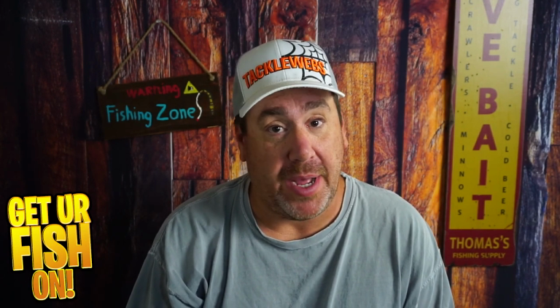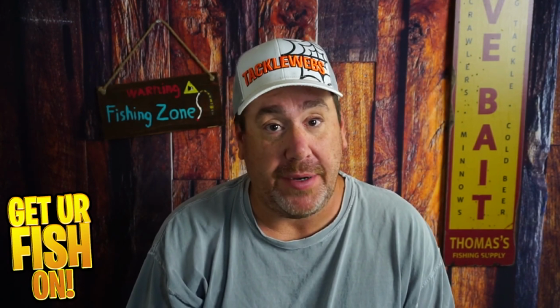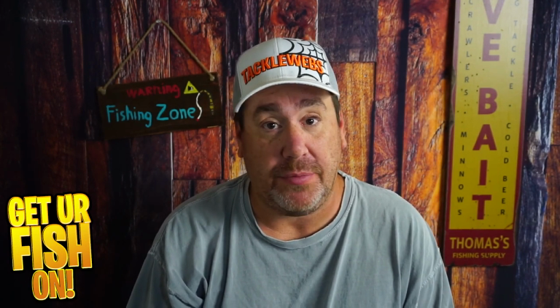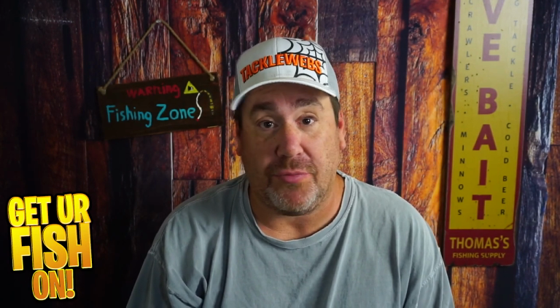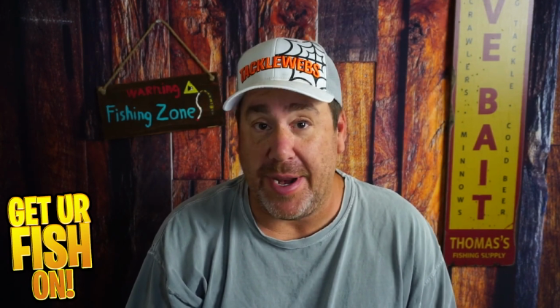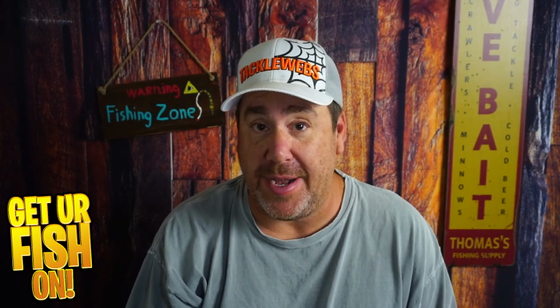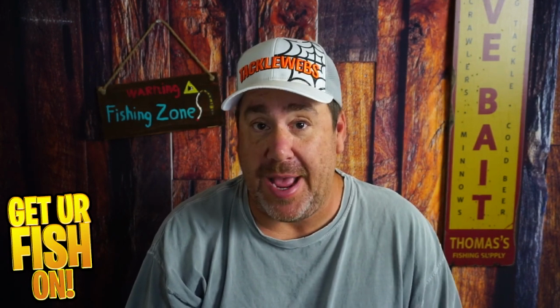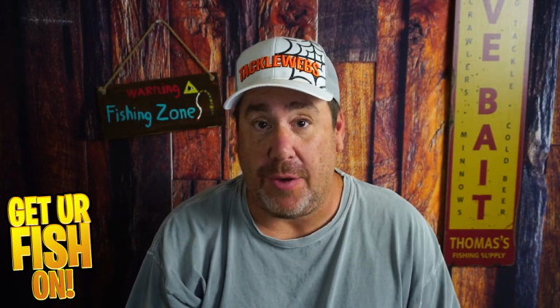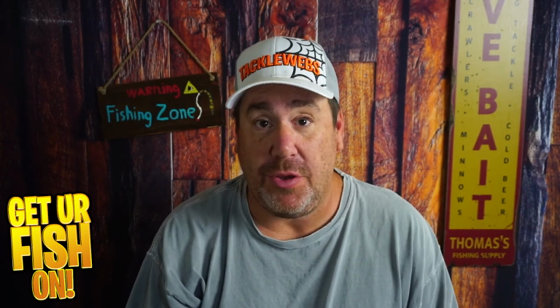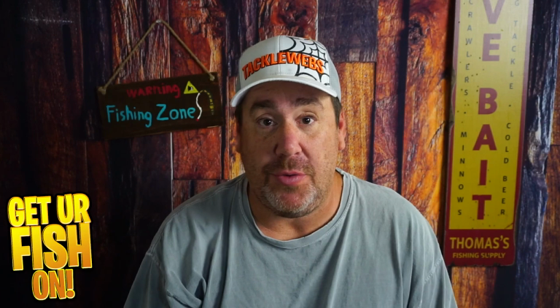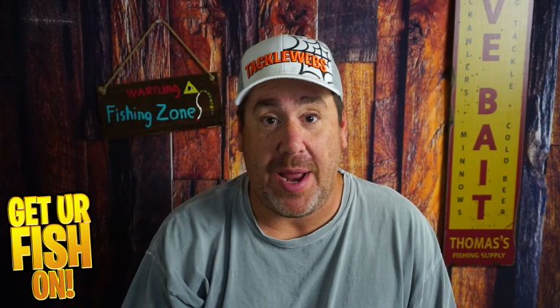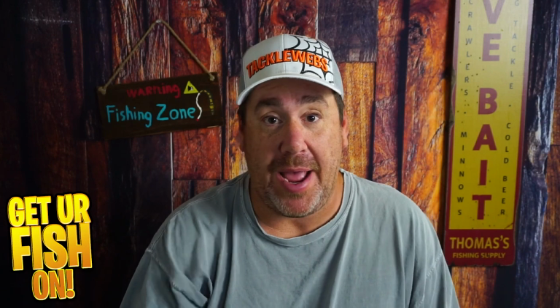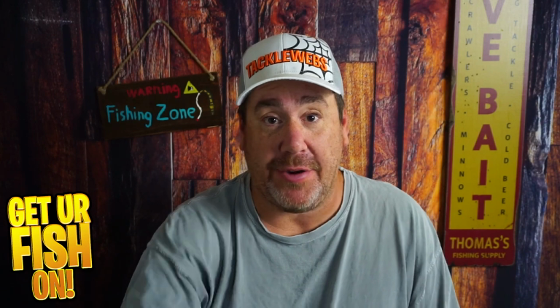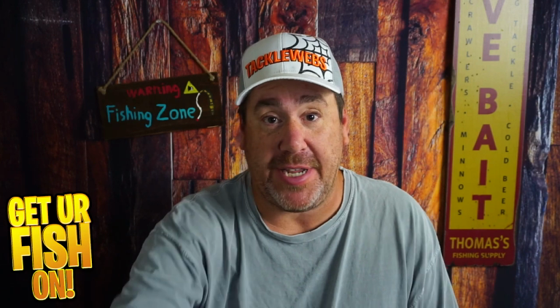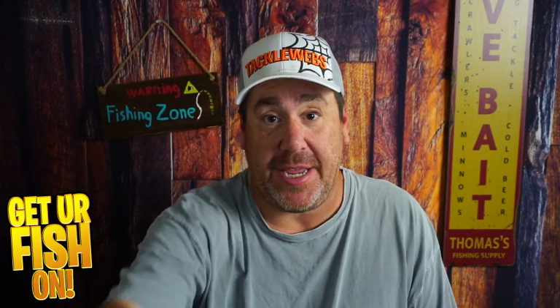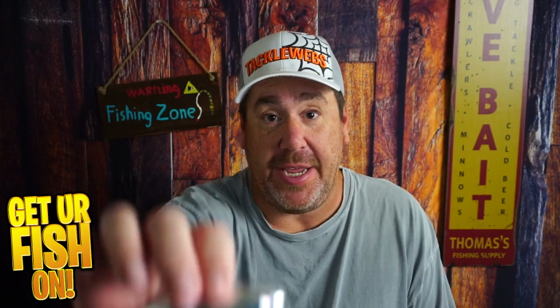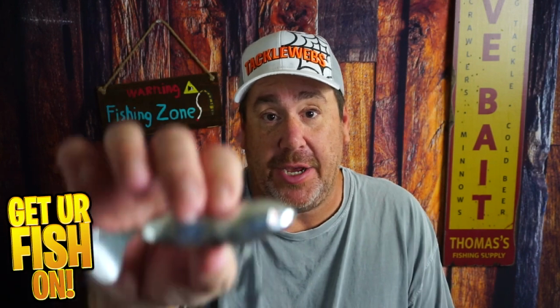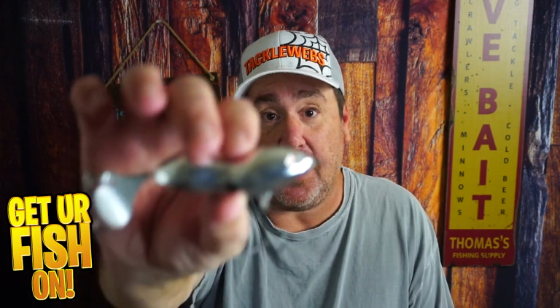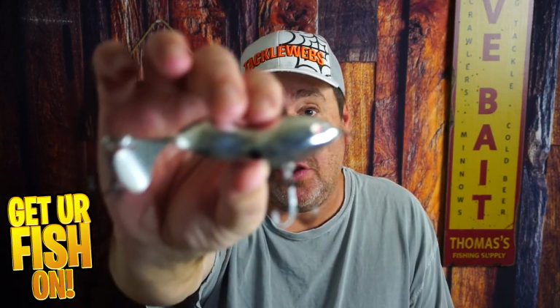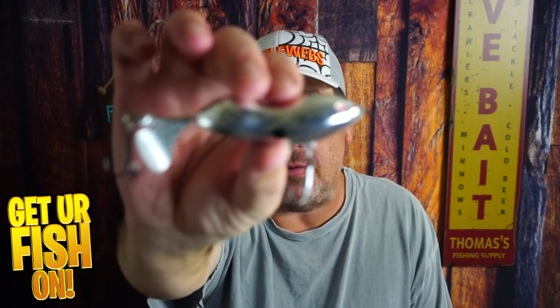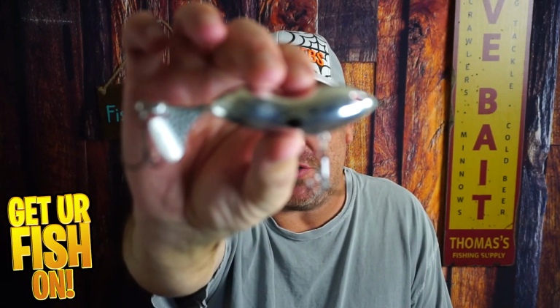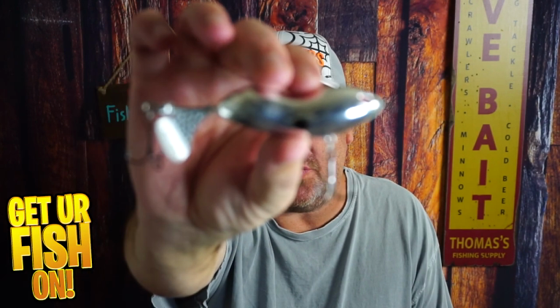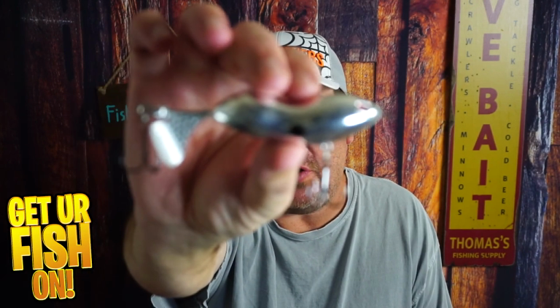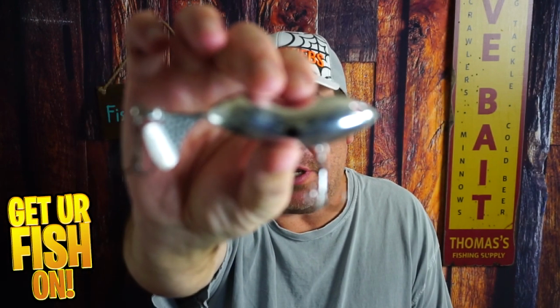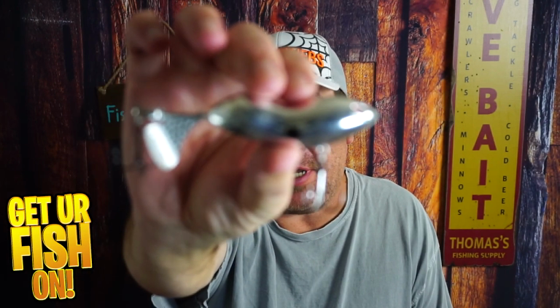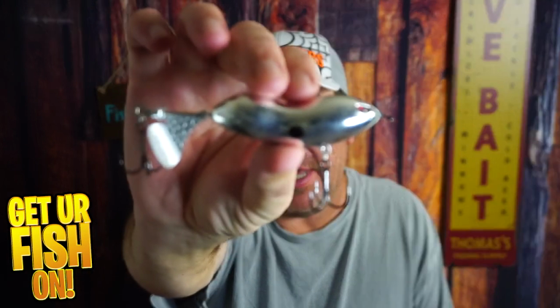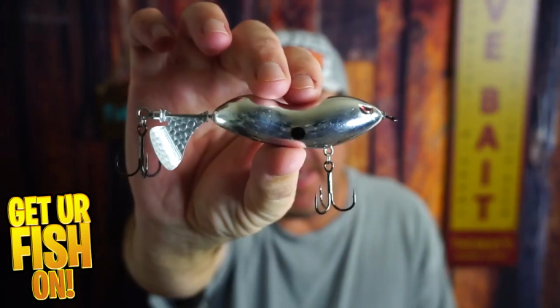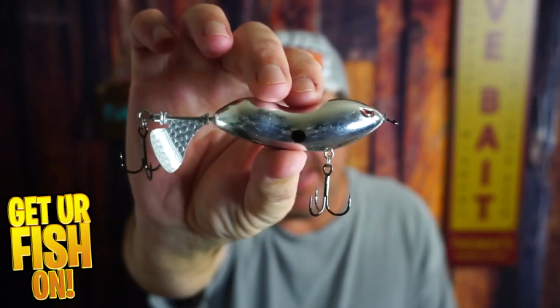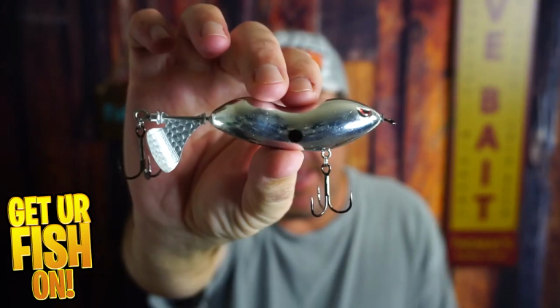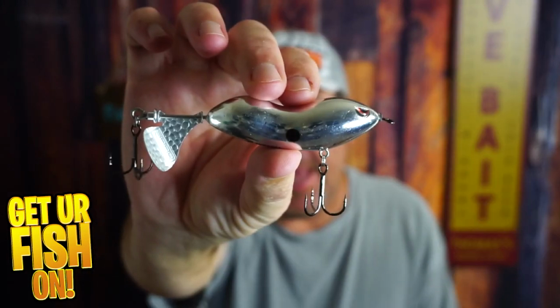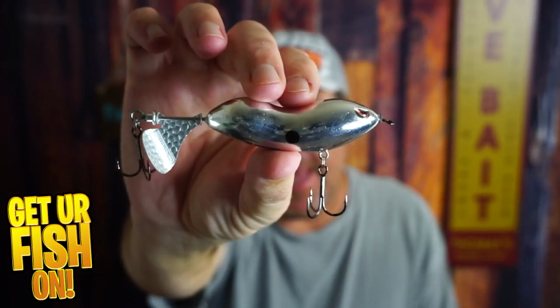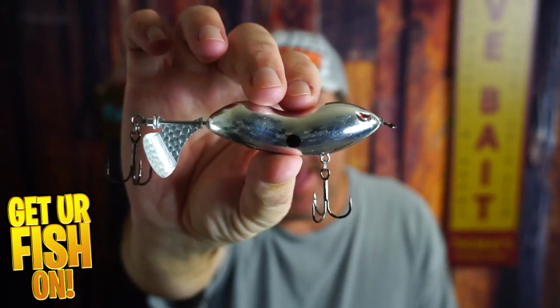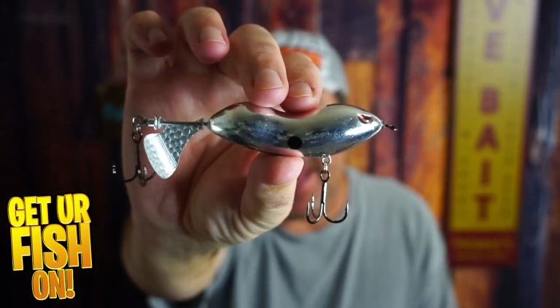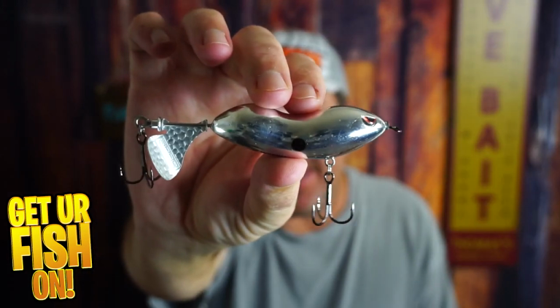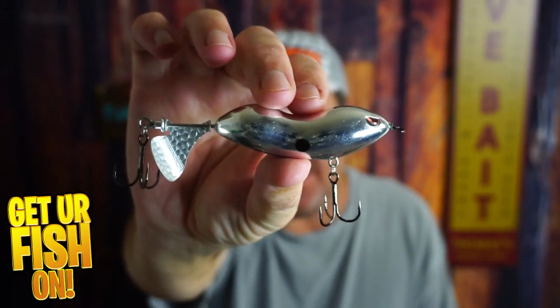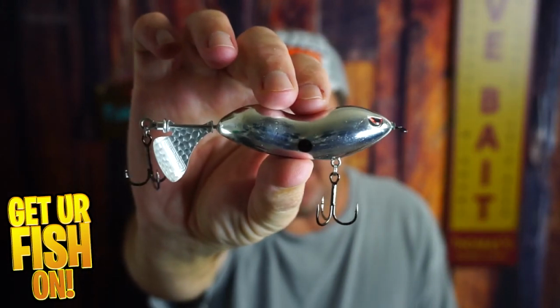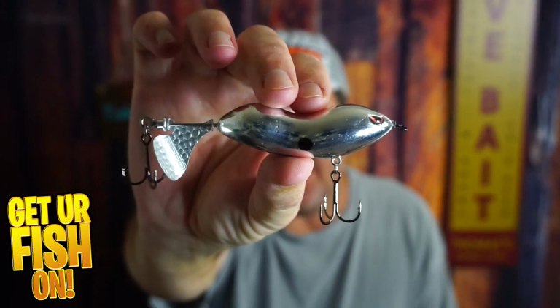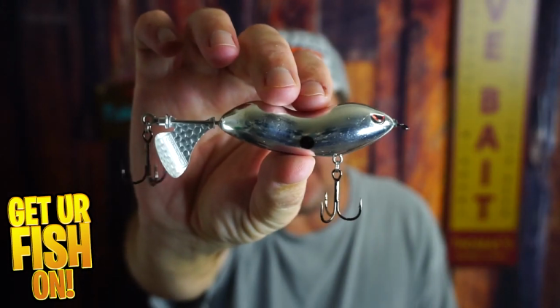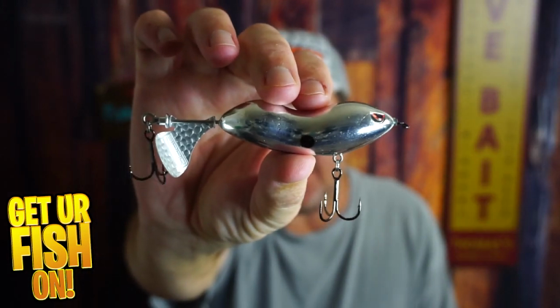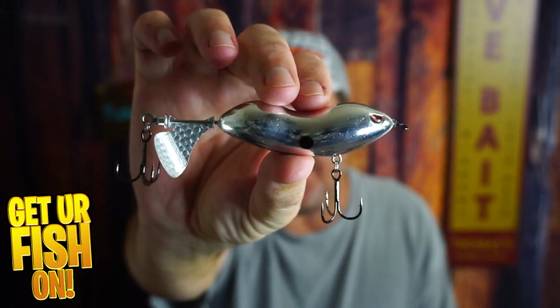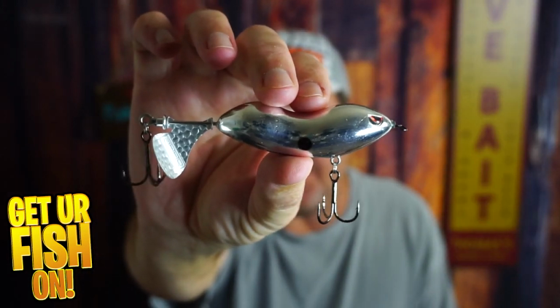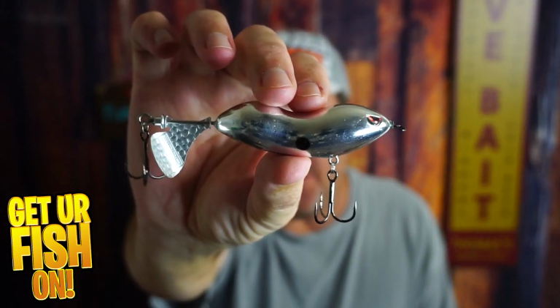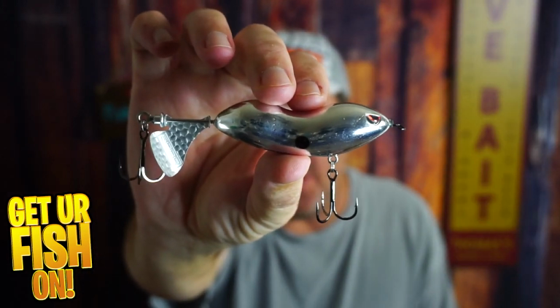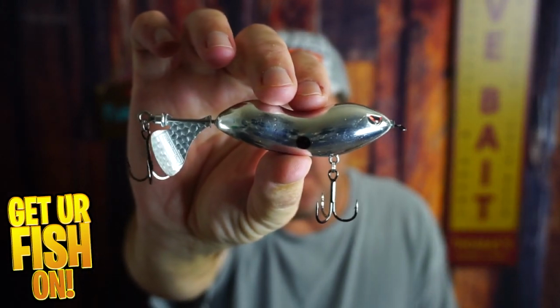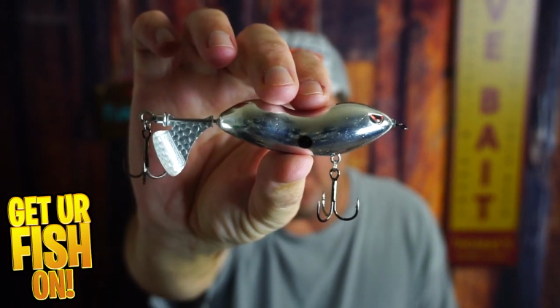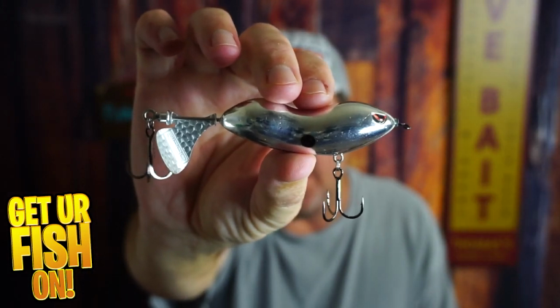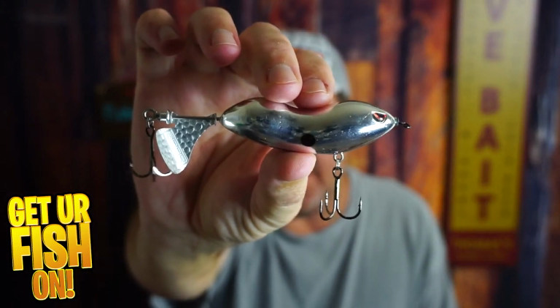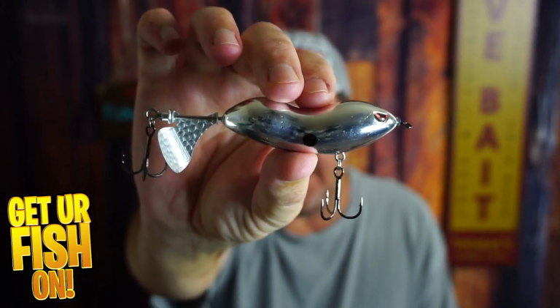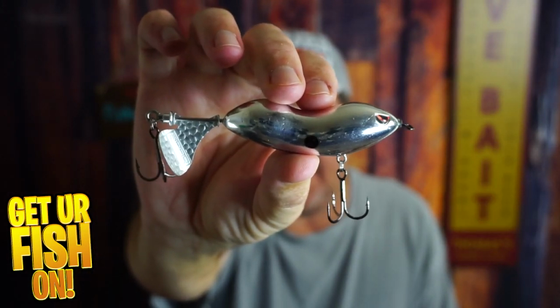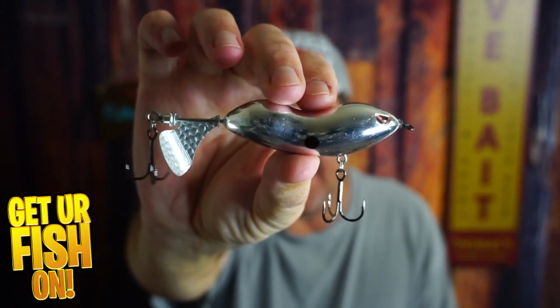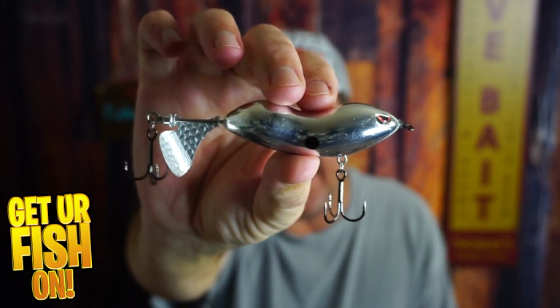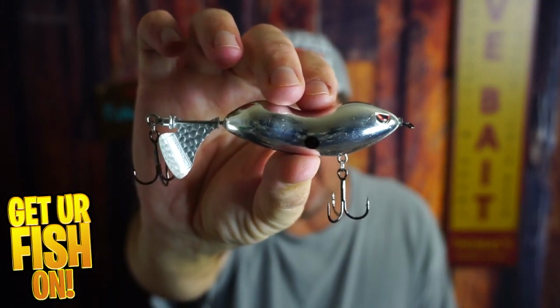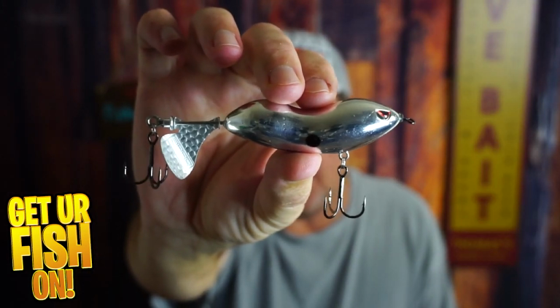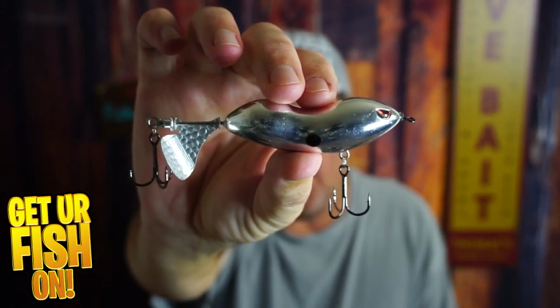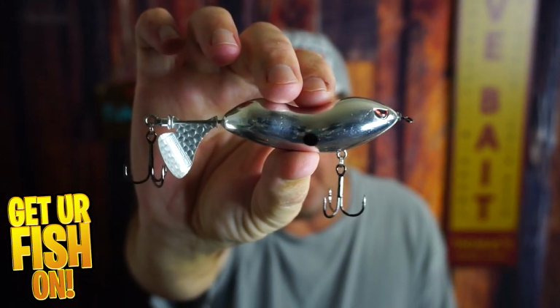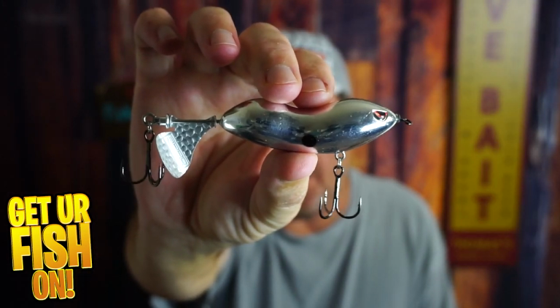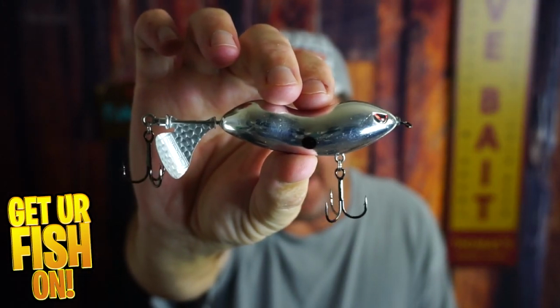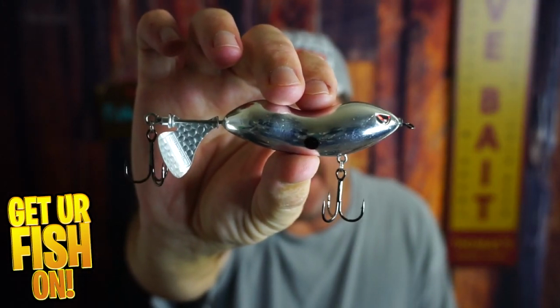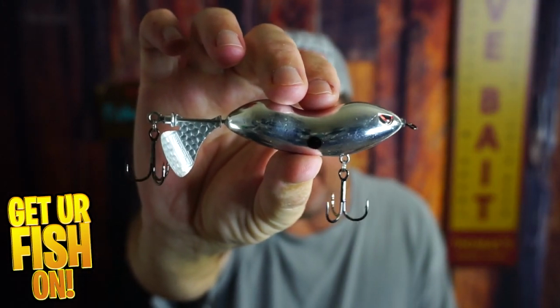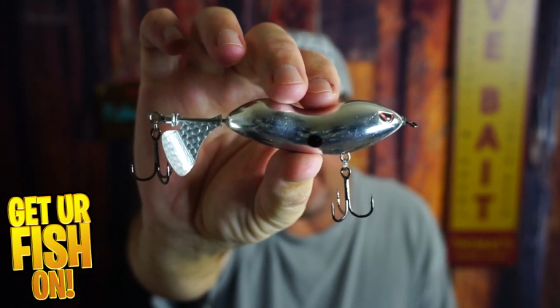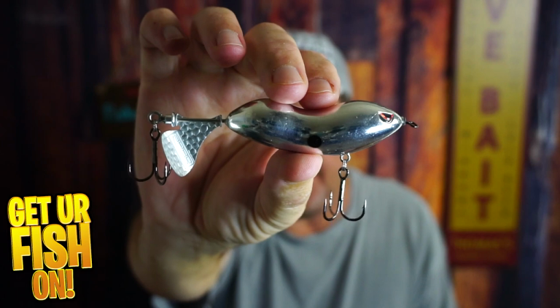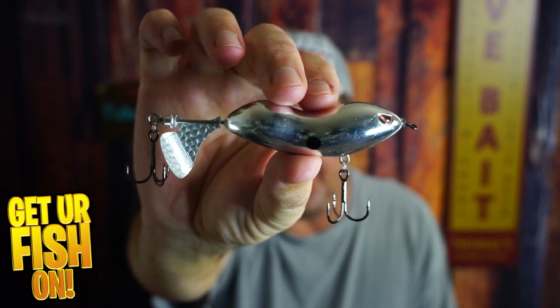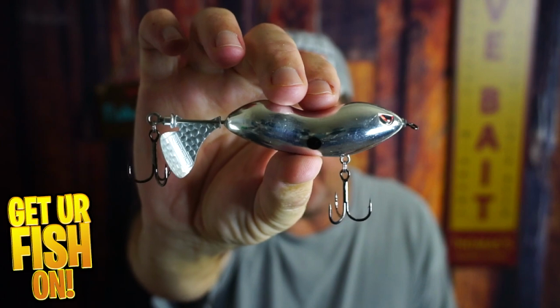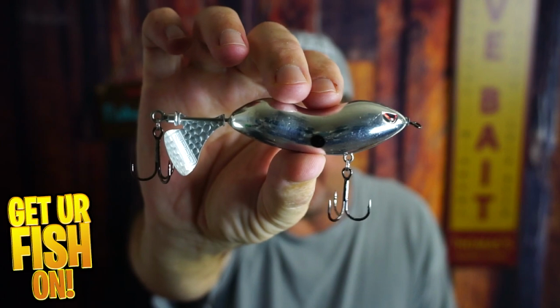But right now, you and I are taking a closer look at the Spro Cyclone Prop Jr.